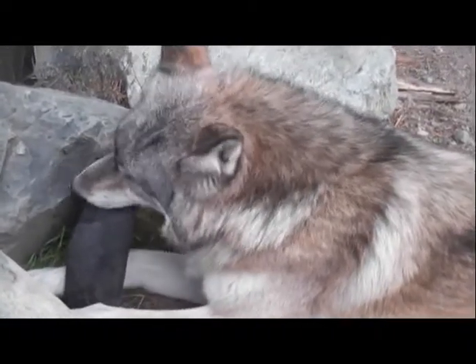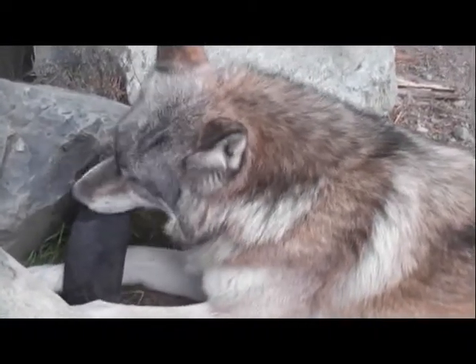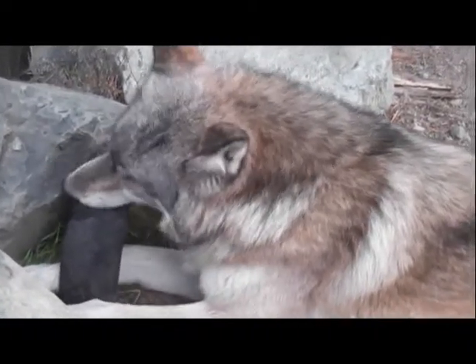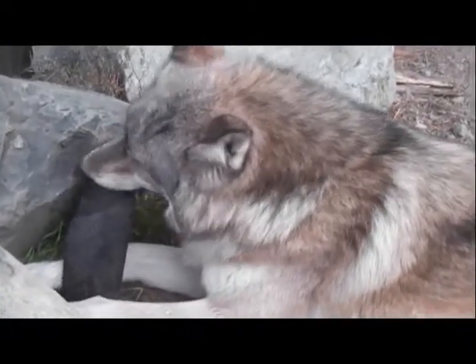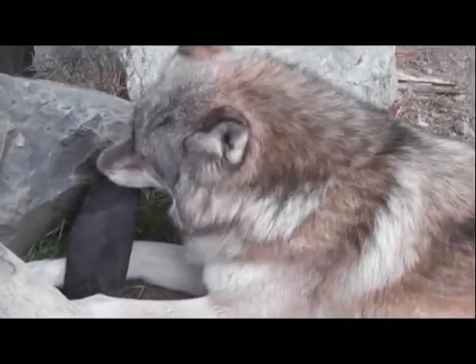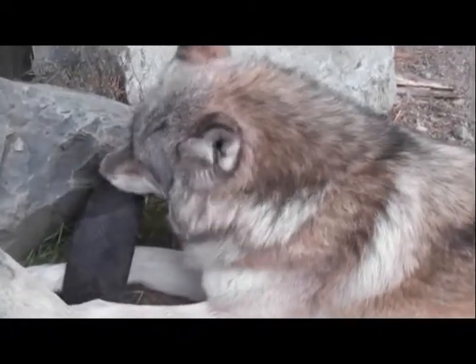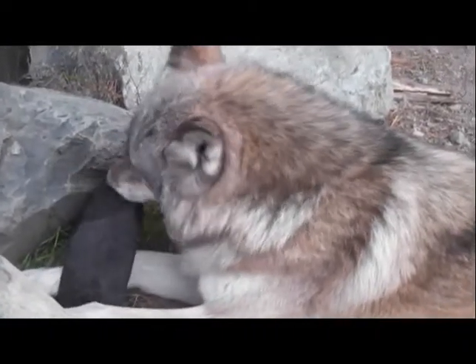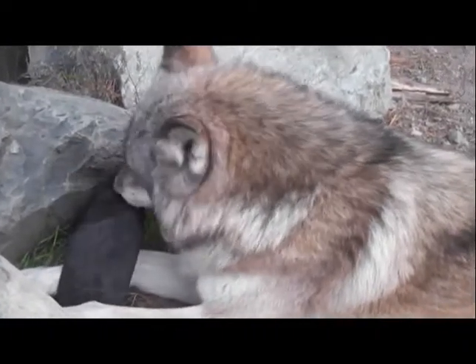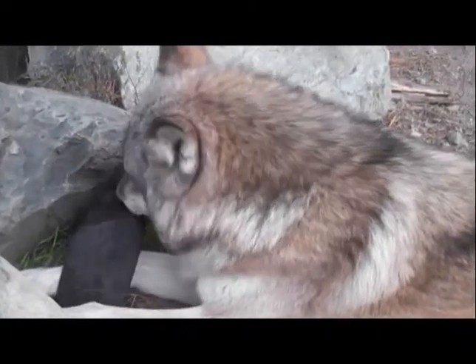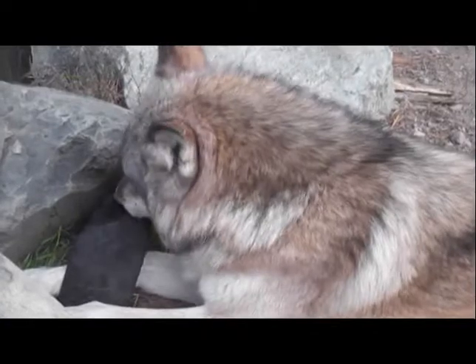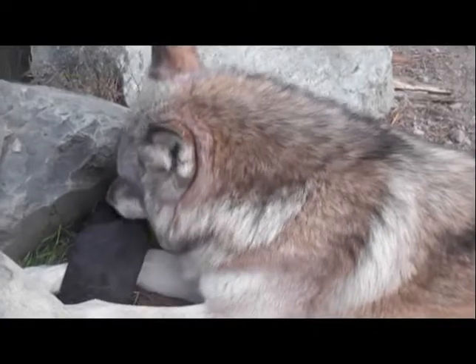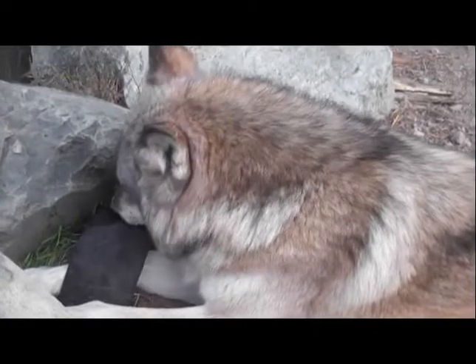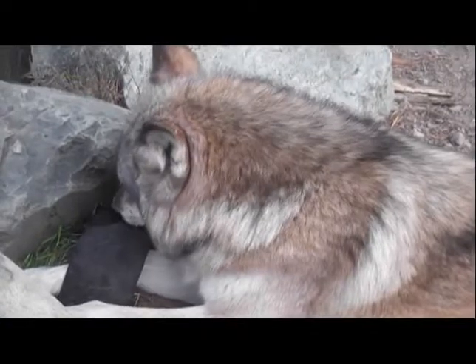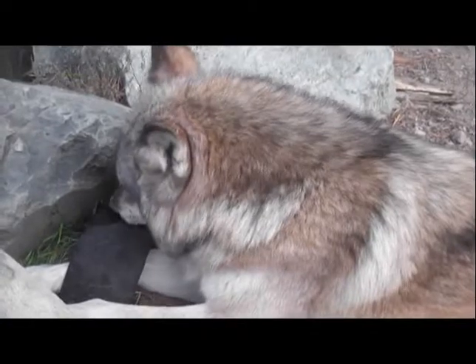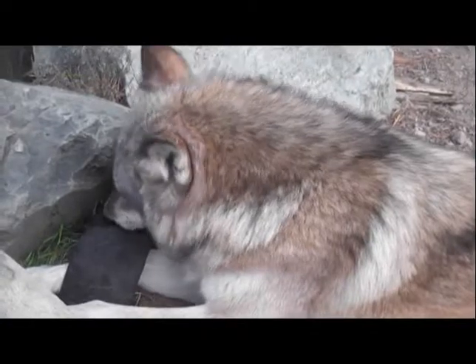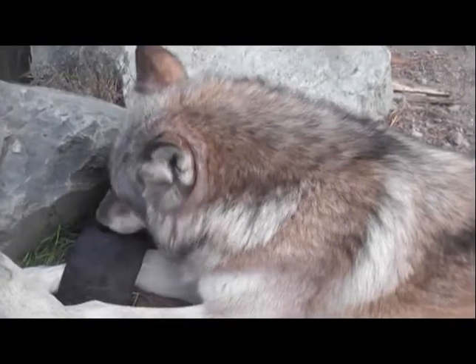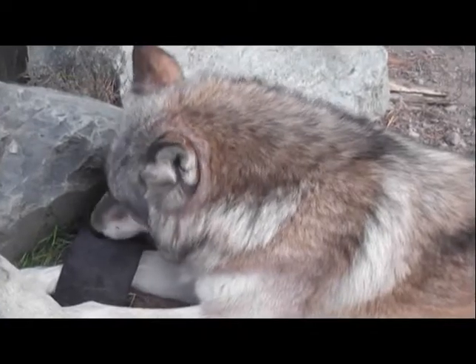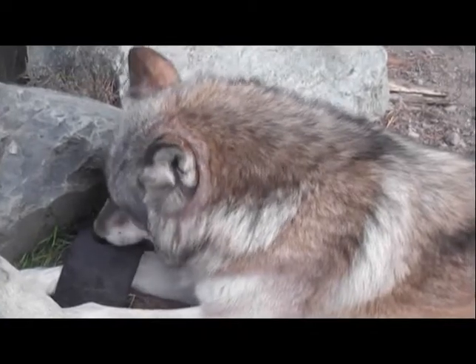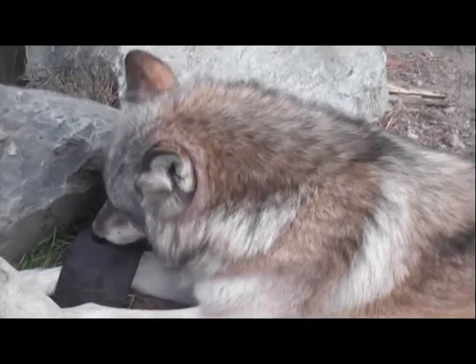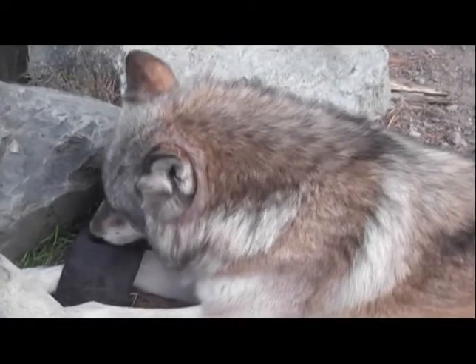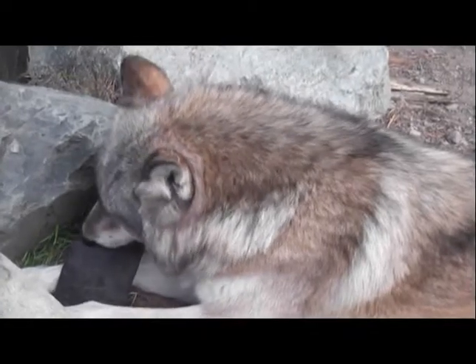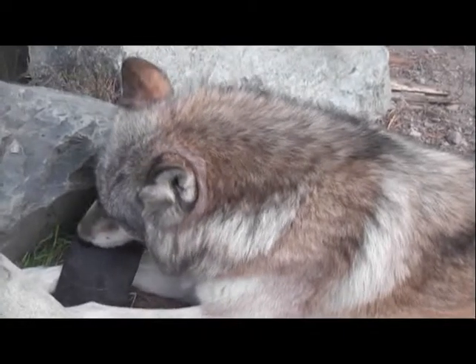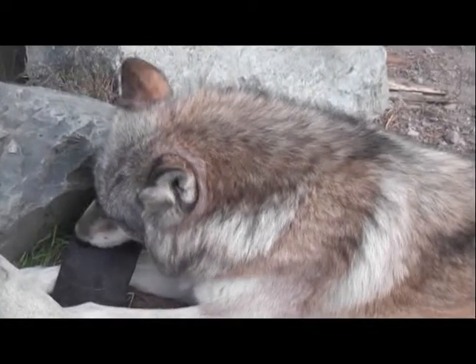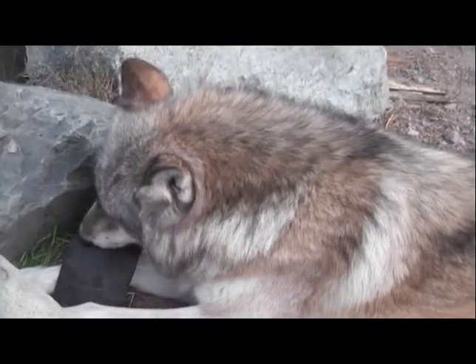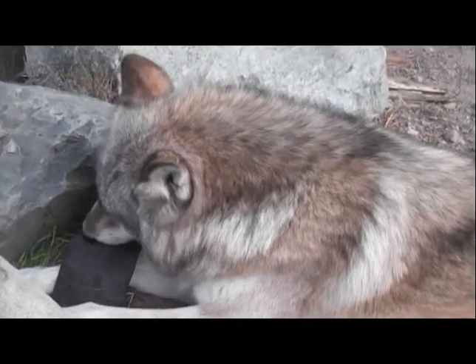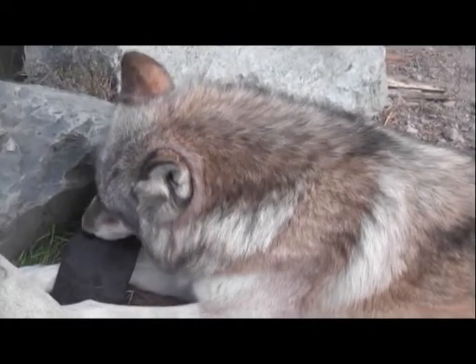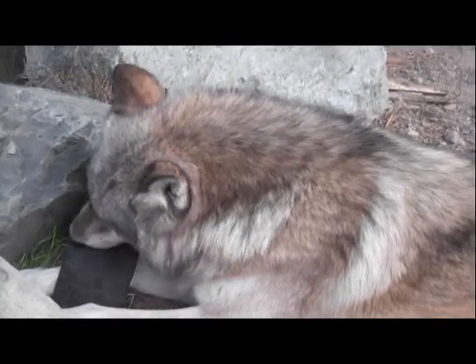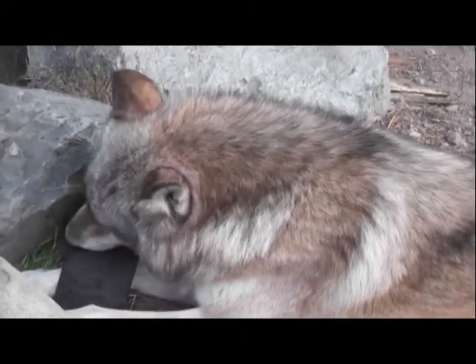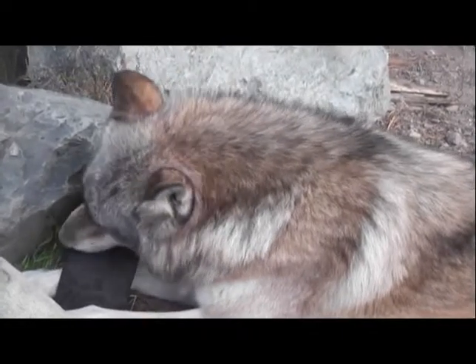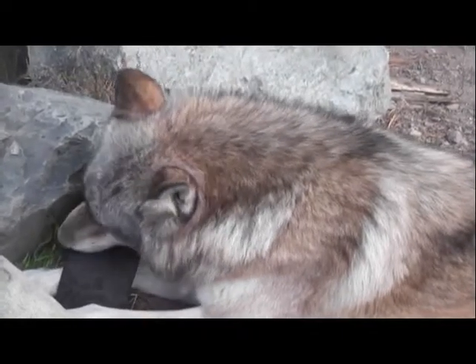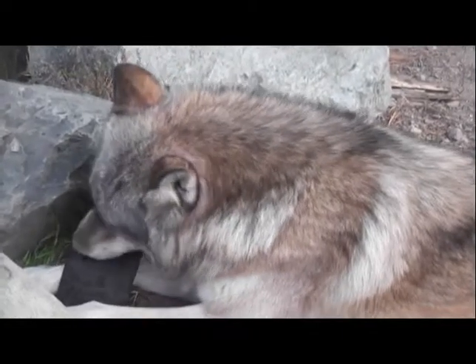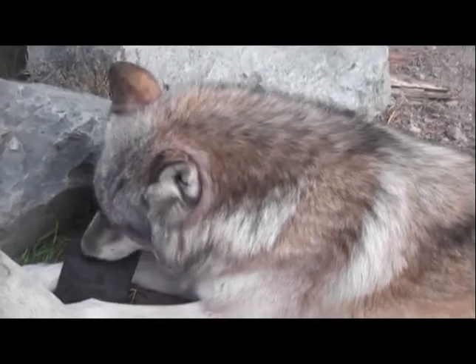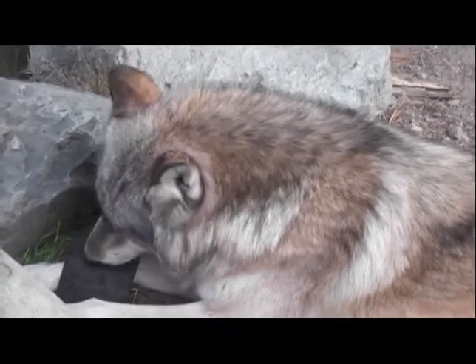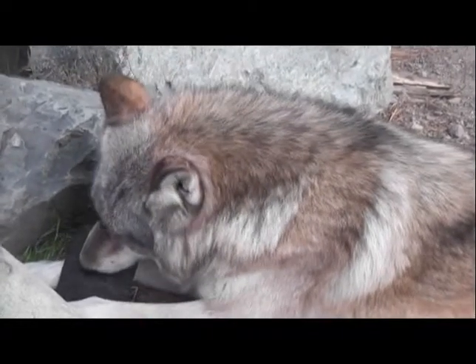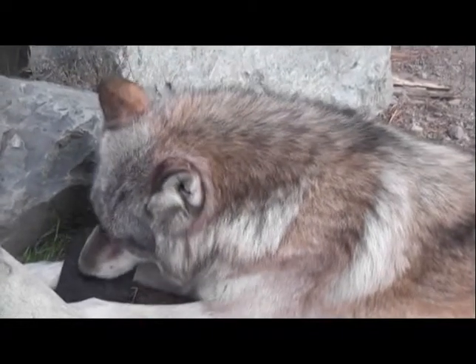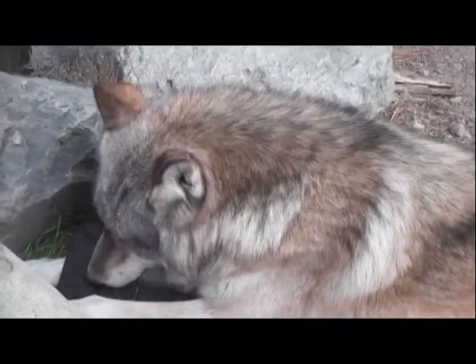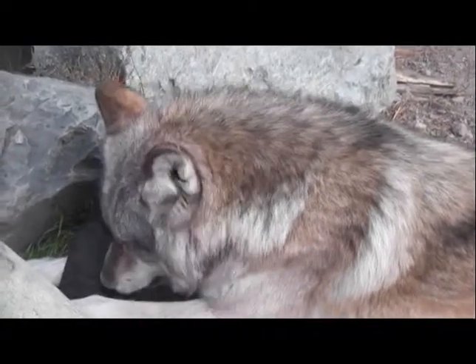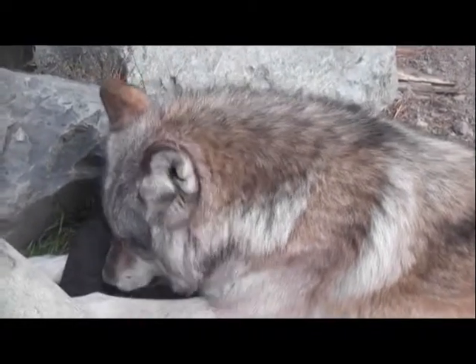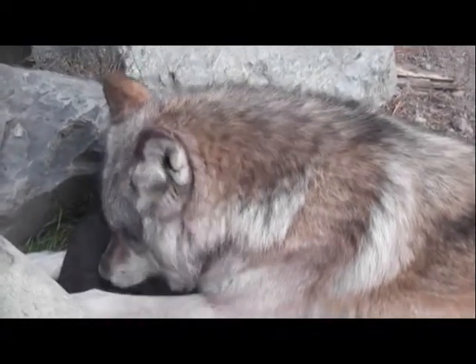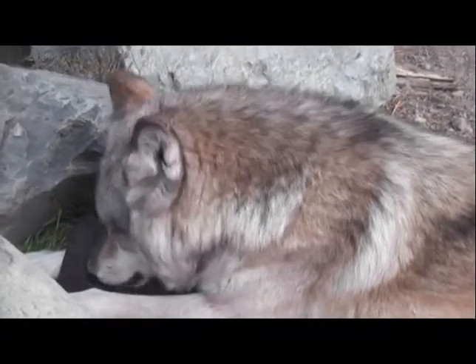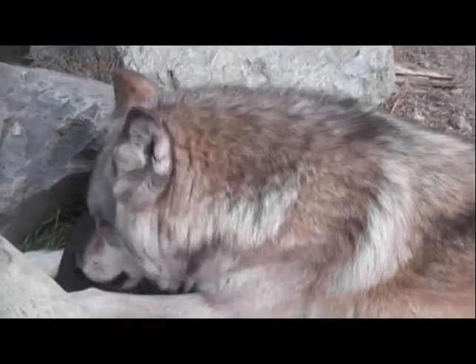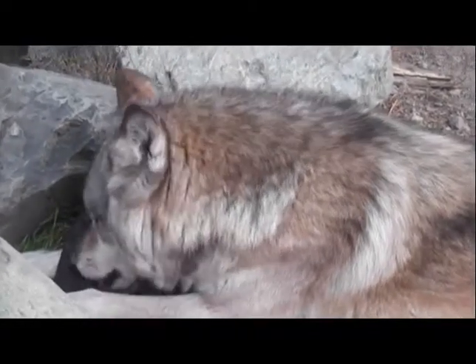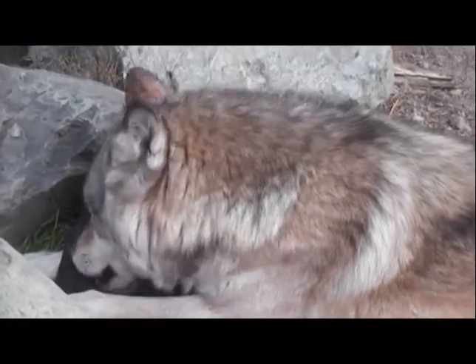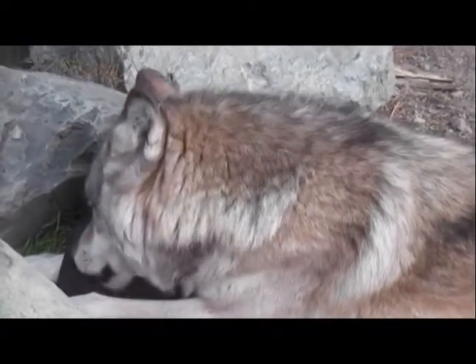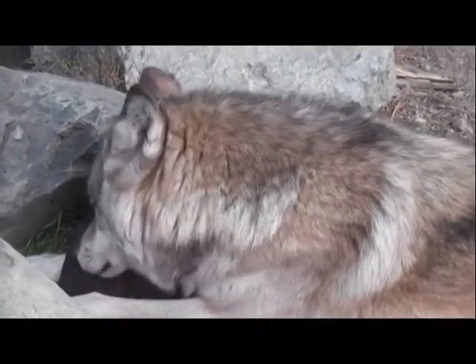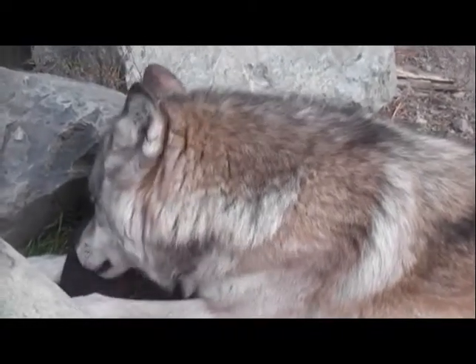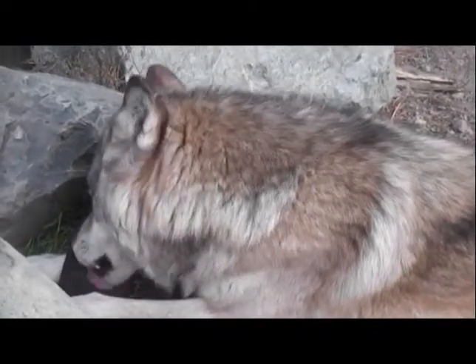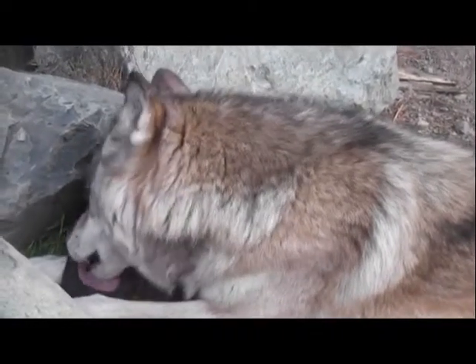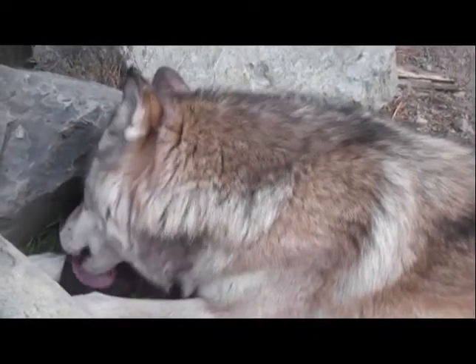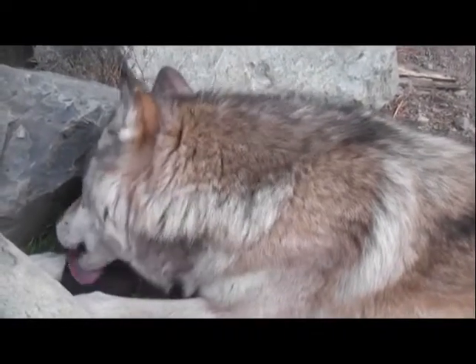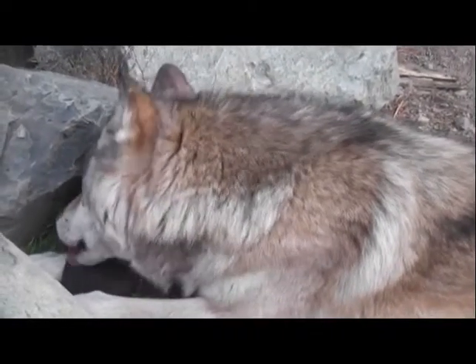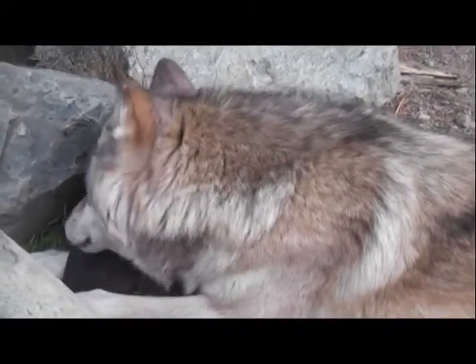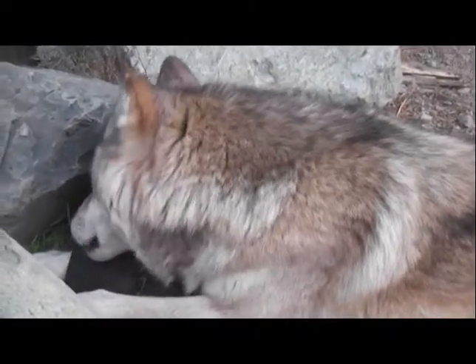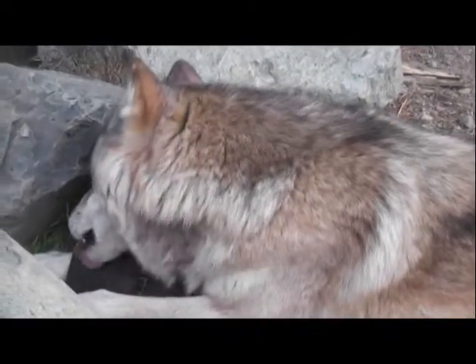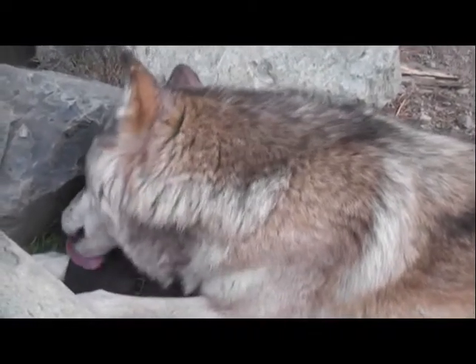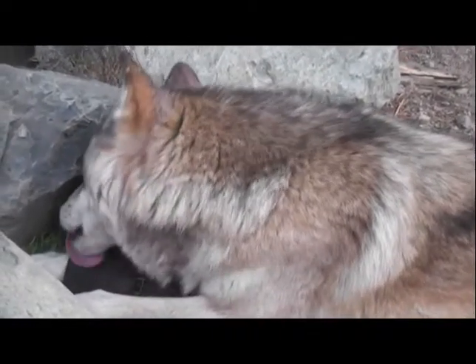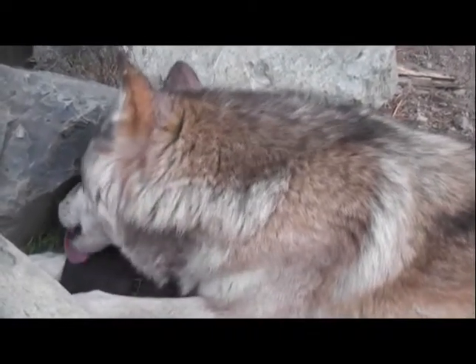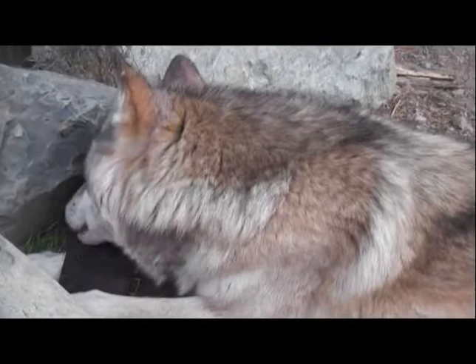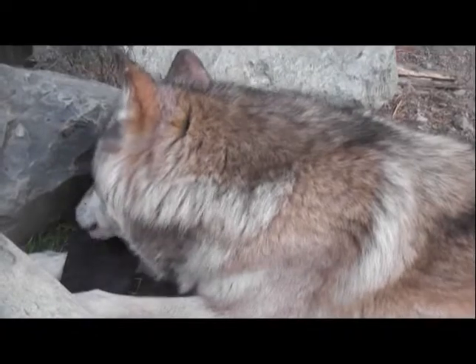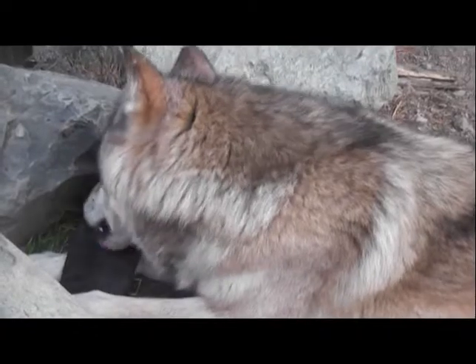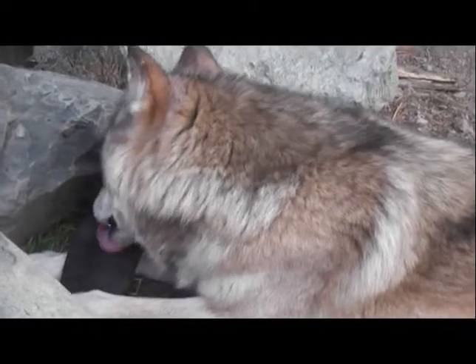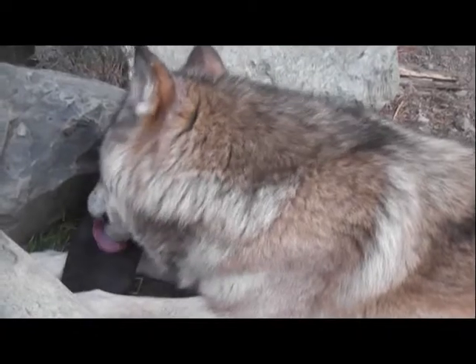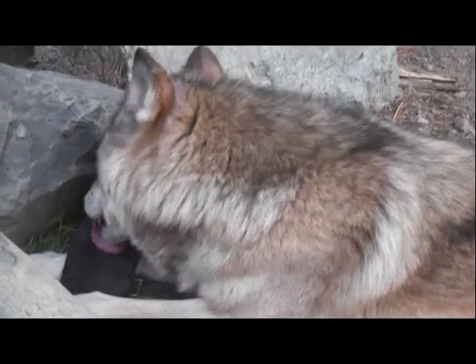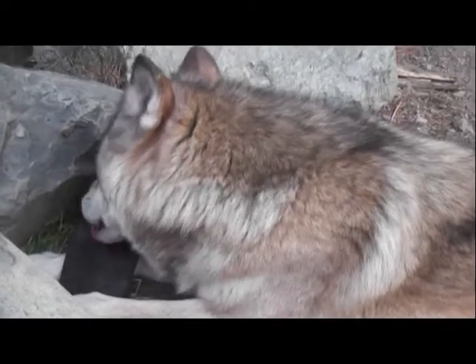This is Denali chewing, and you notice how he places the beaver tail as far back in his jaw as he can. That's where the pressure is.